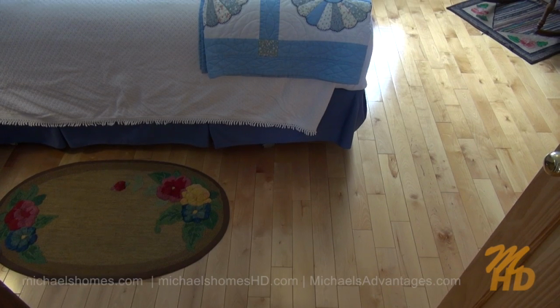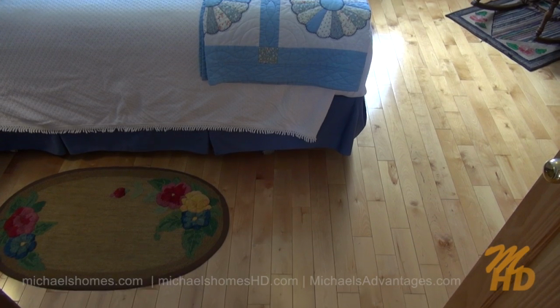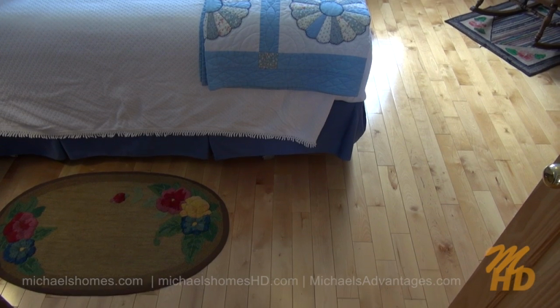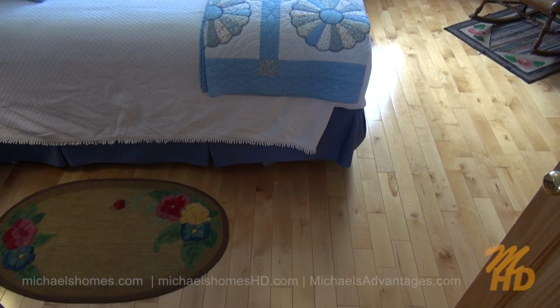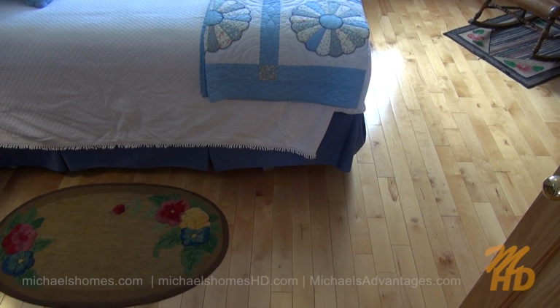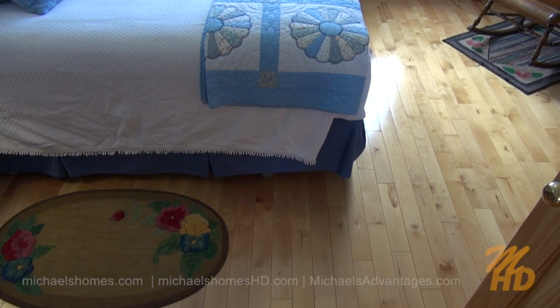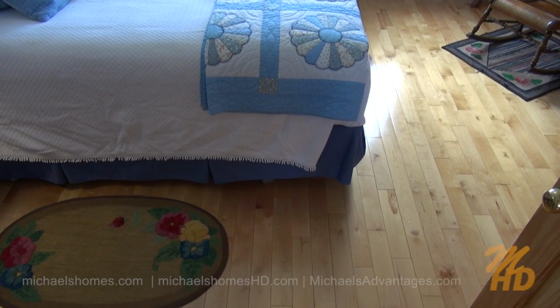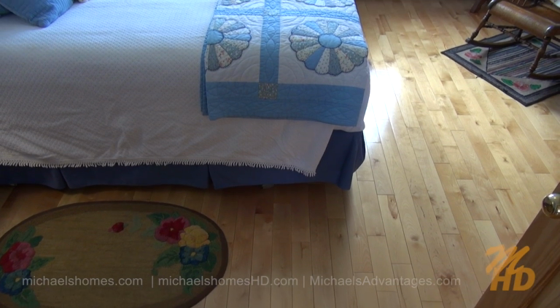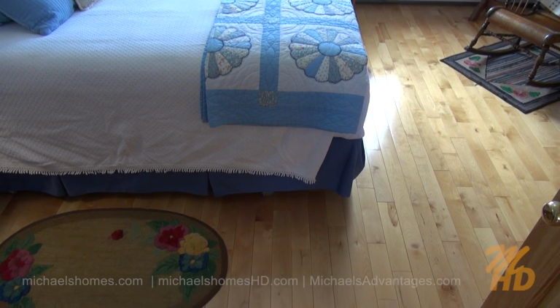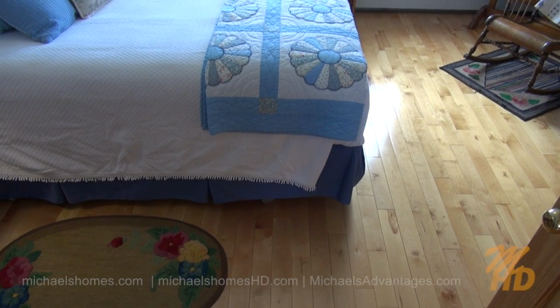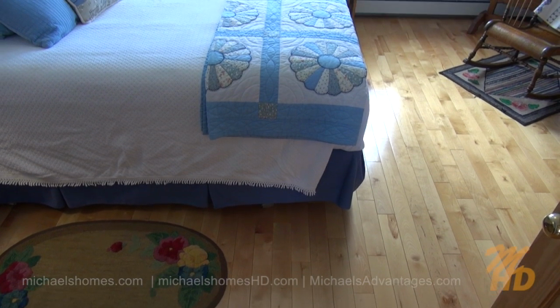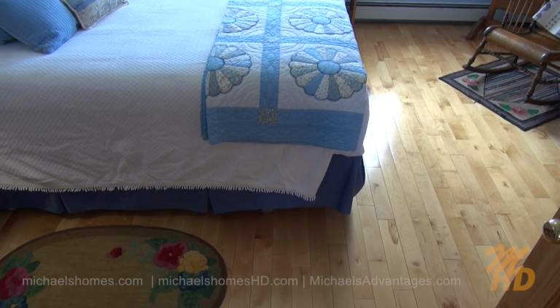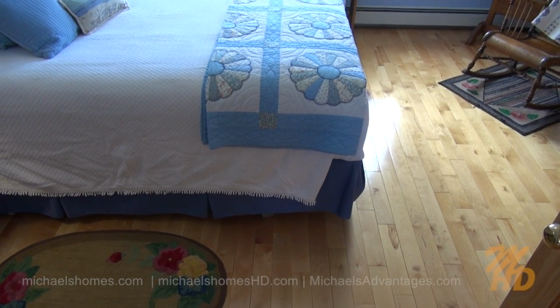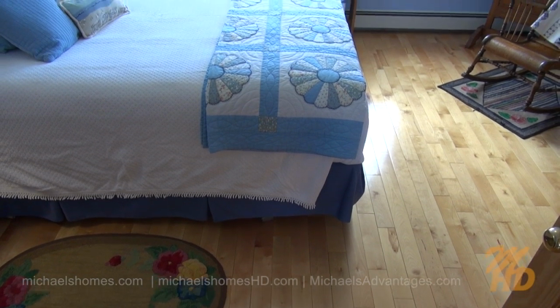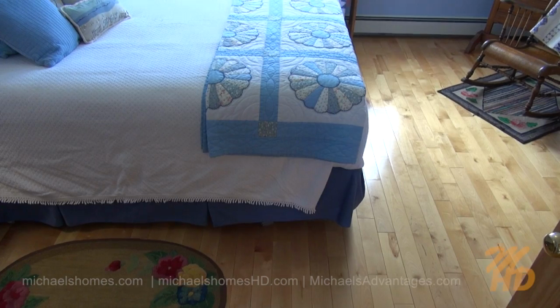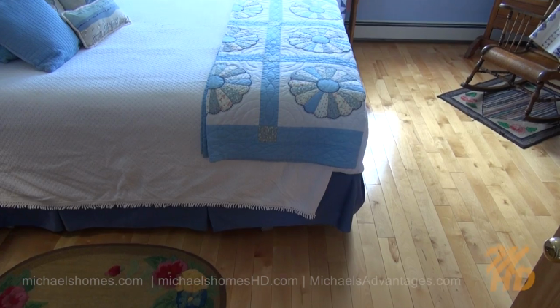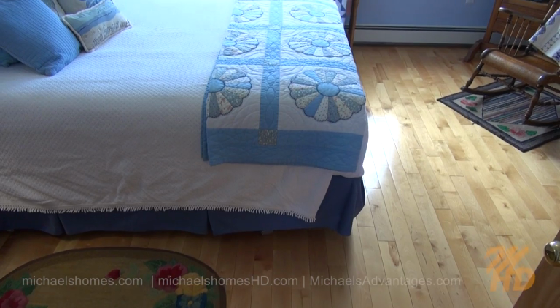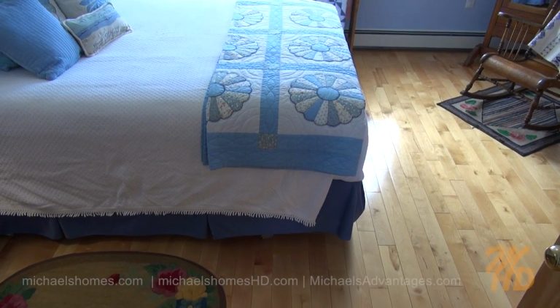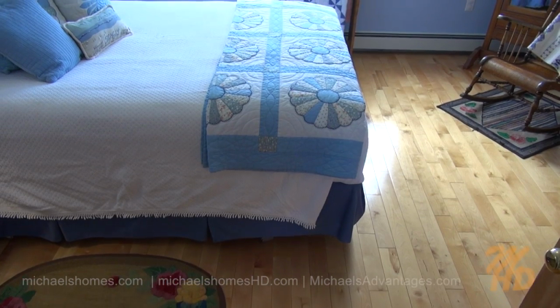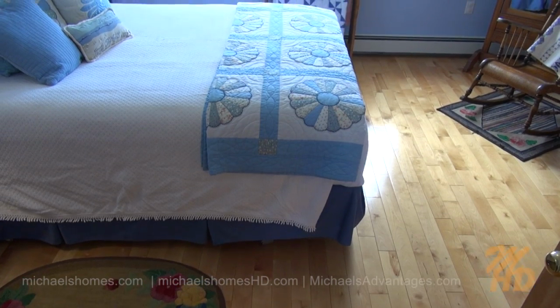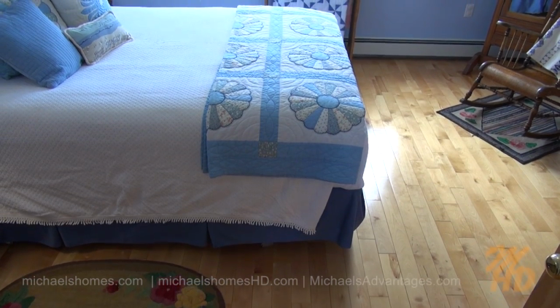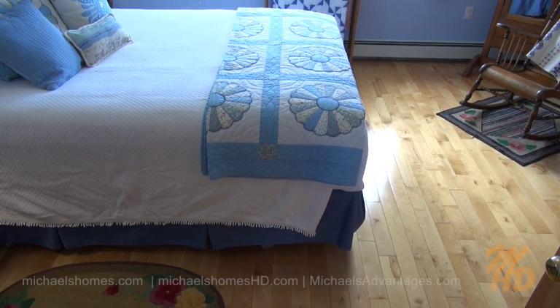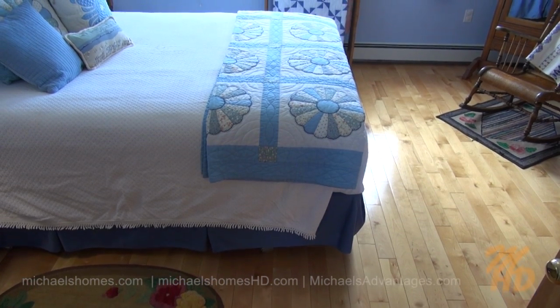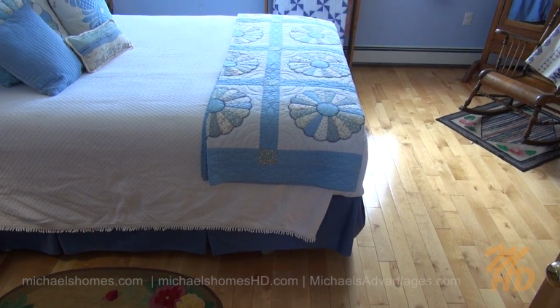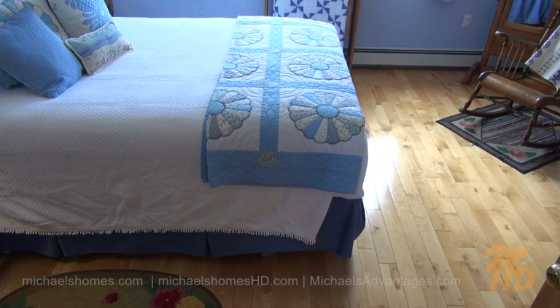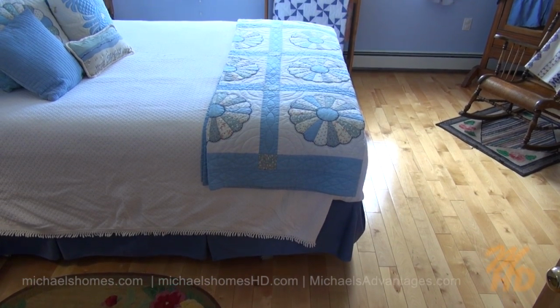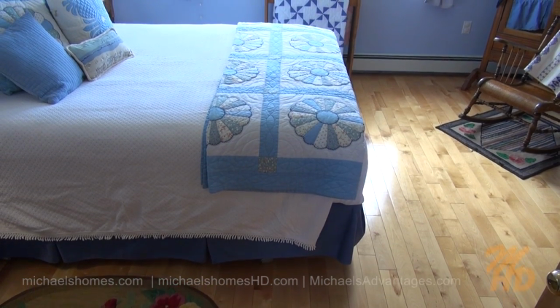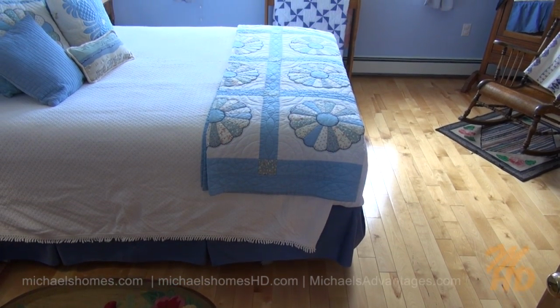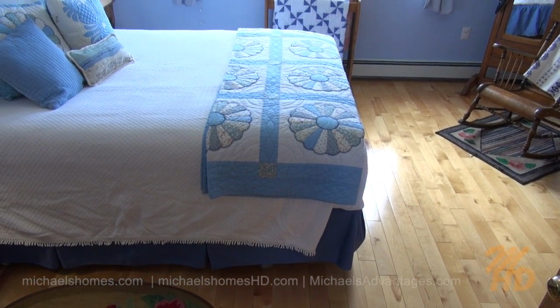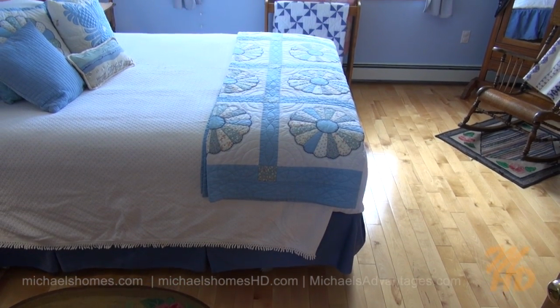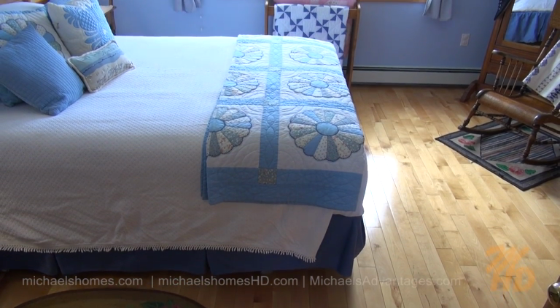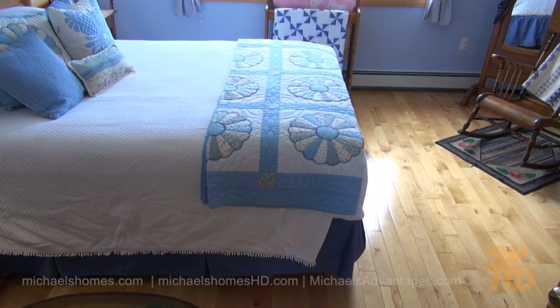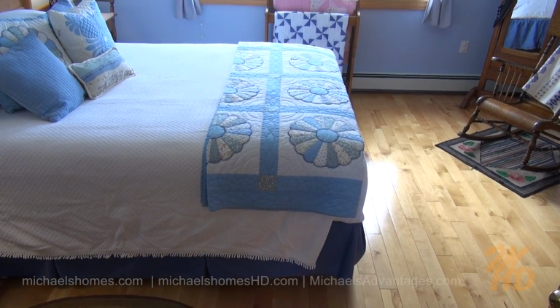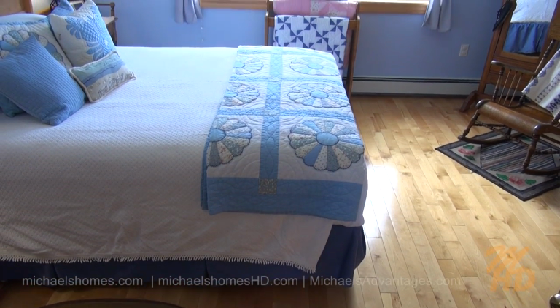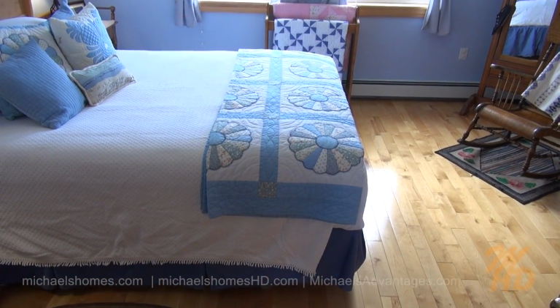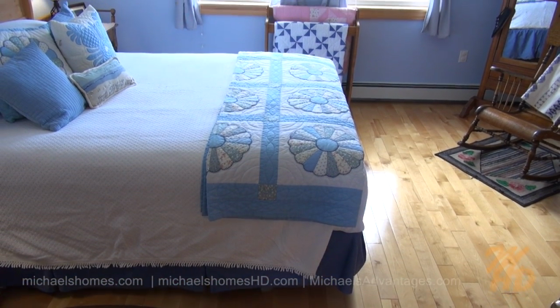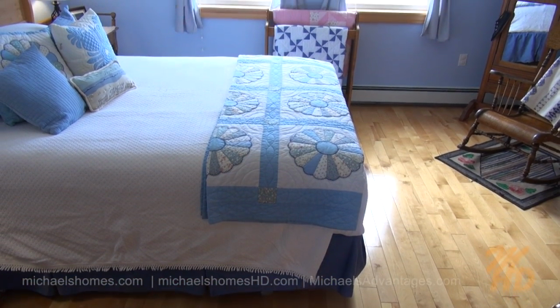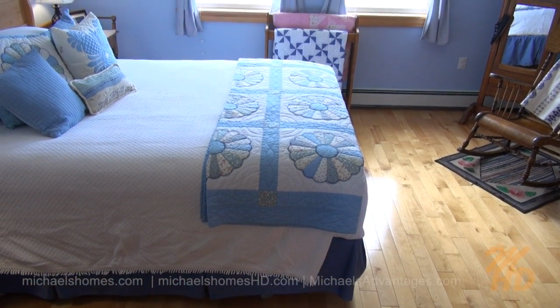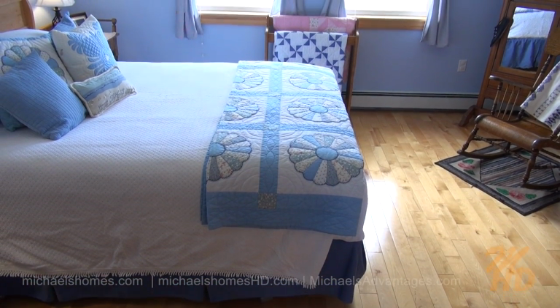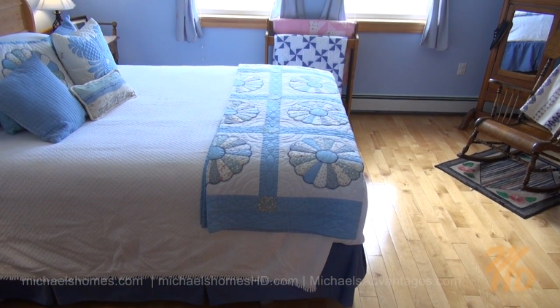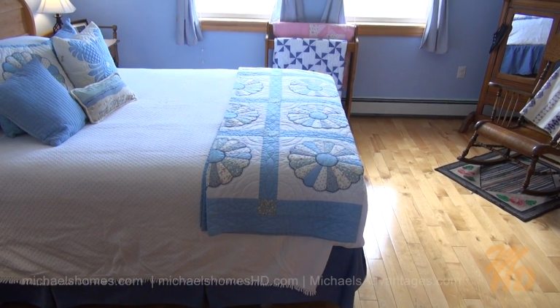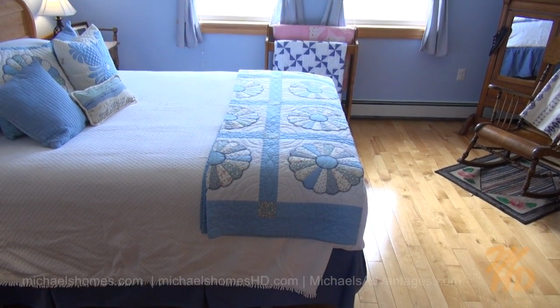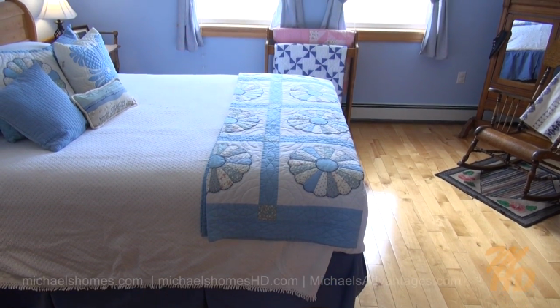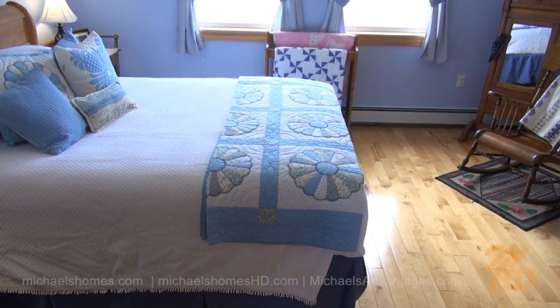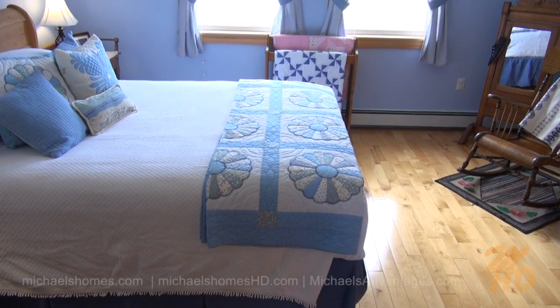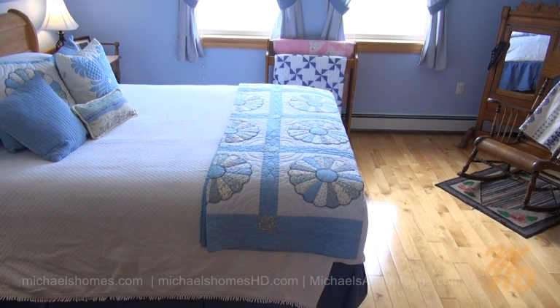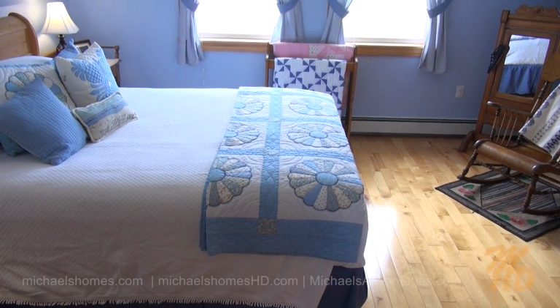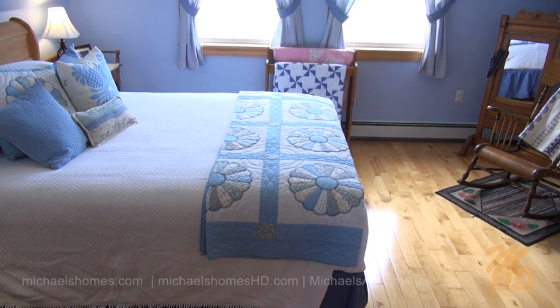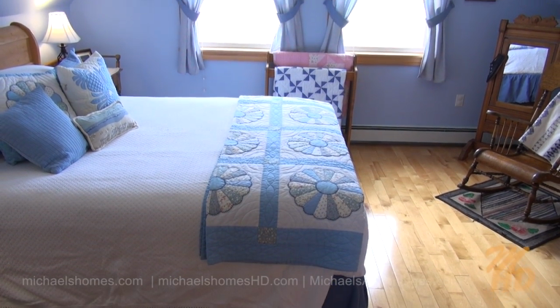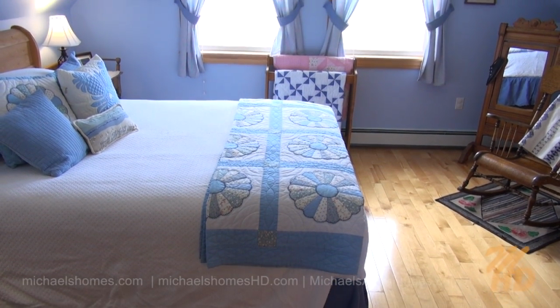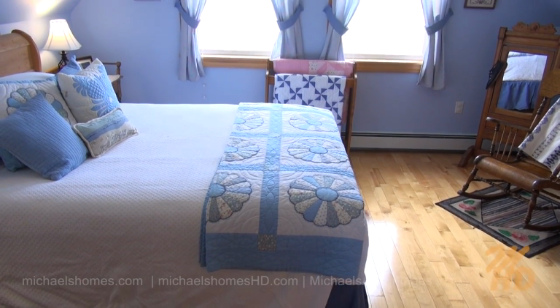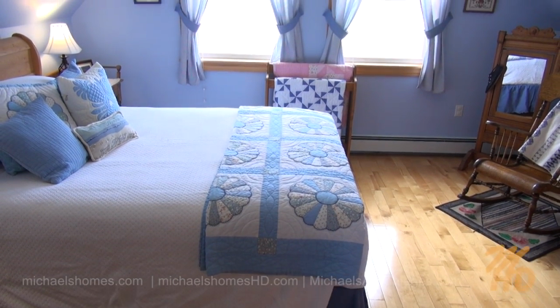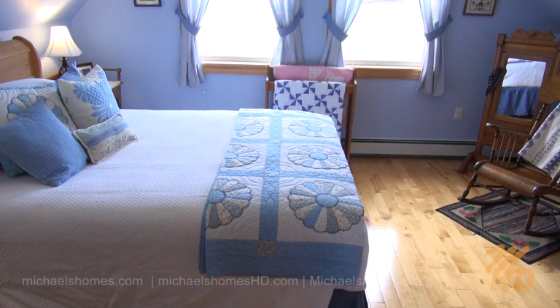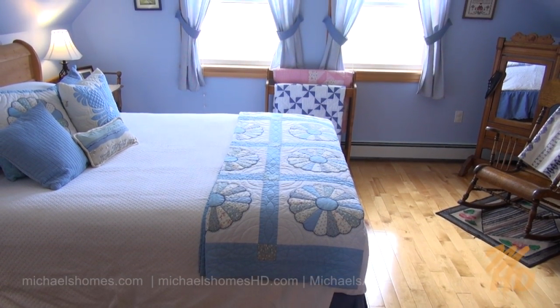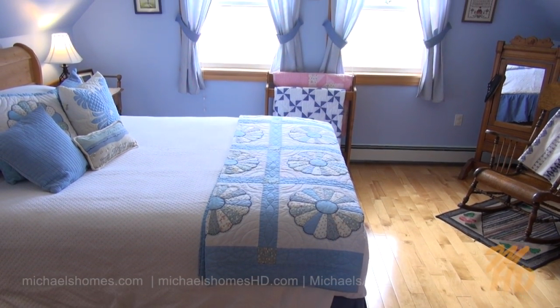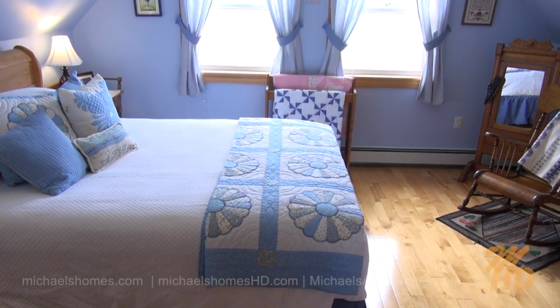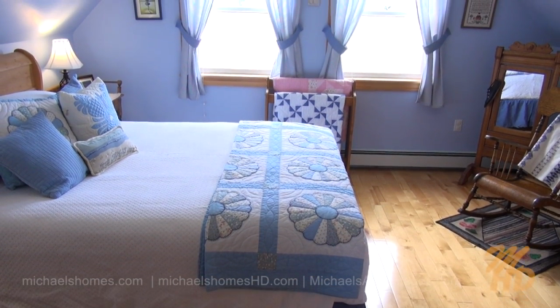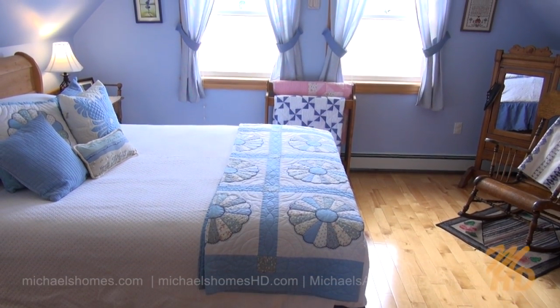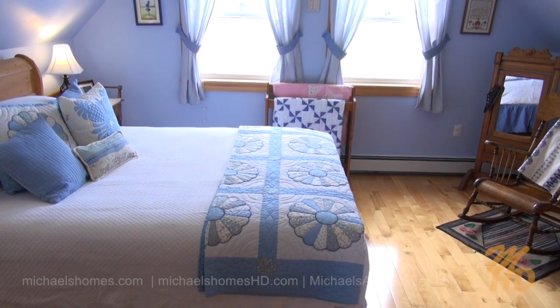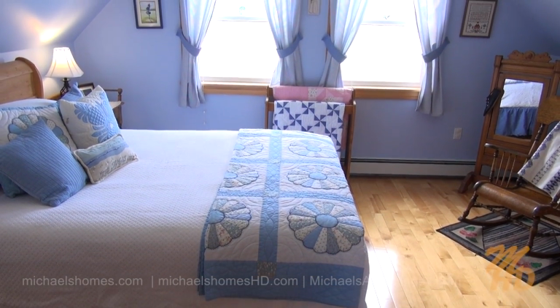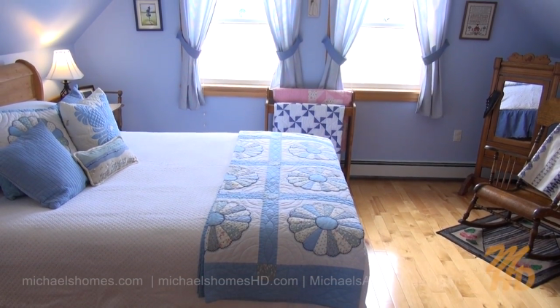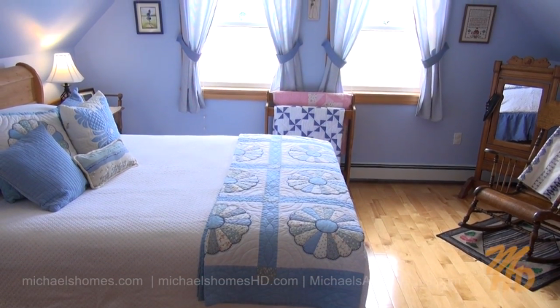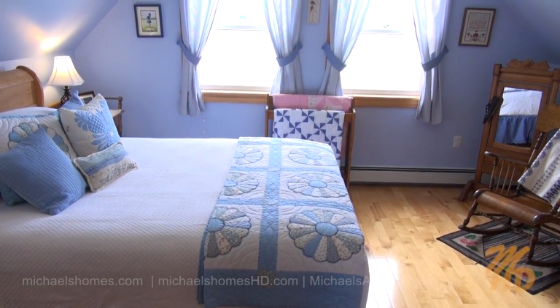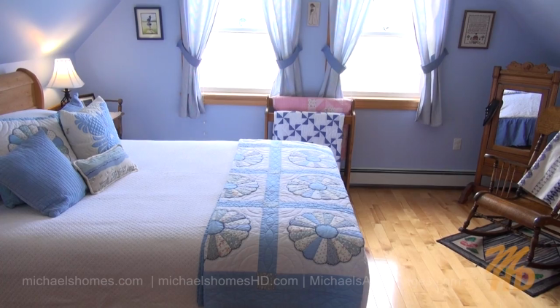Here's our bedroom on the front of the house, with two large windows and — need I say it — ocean views.